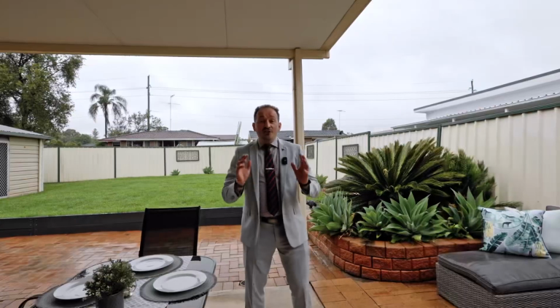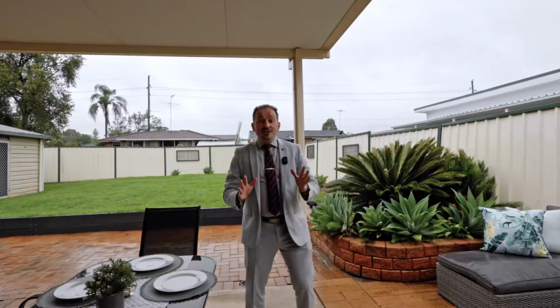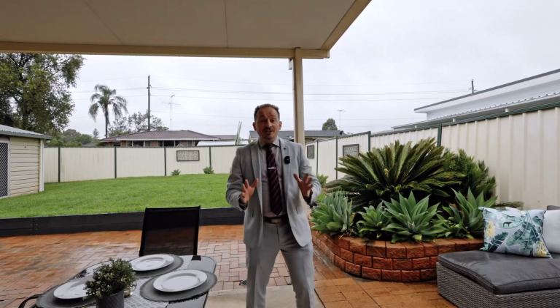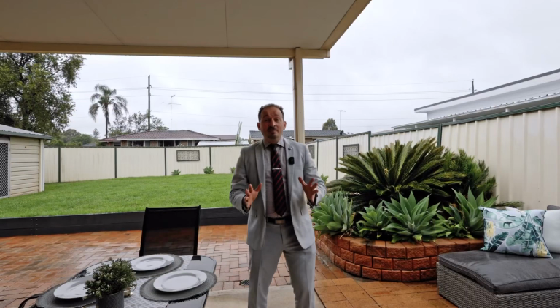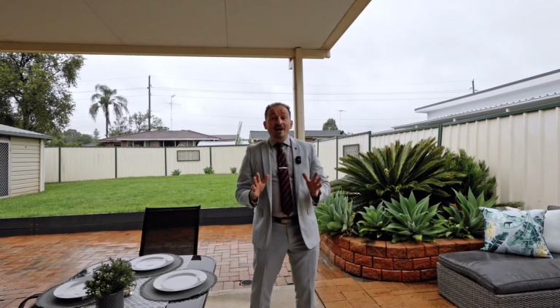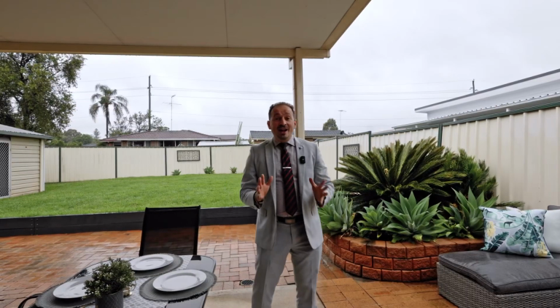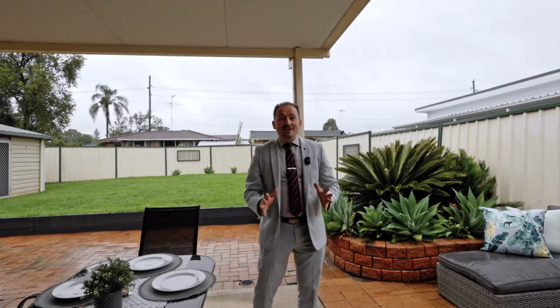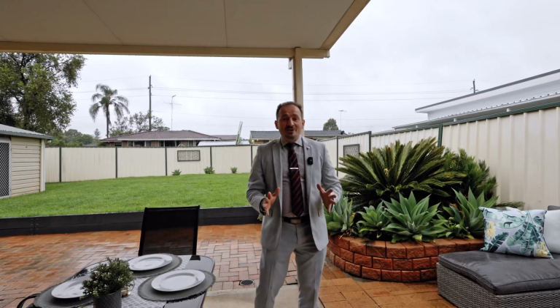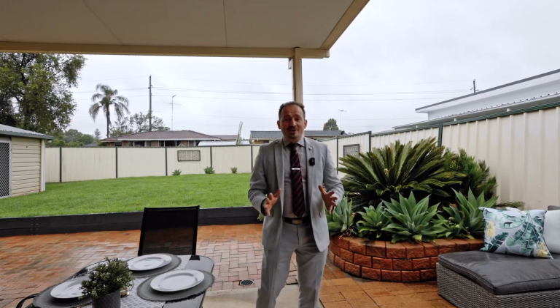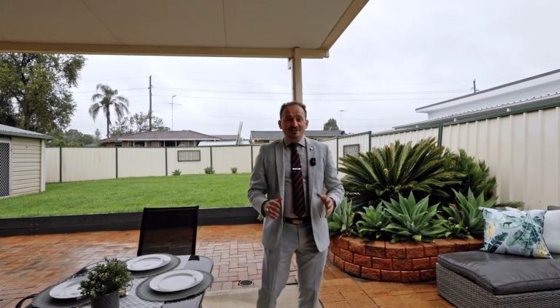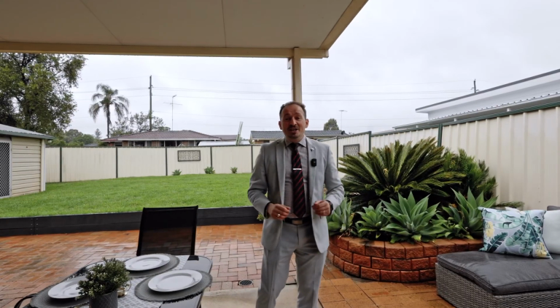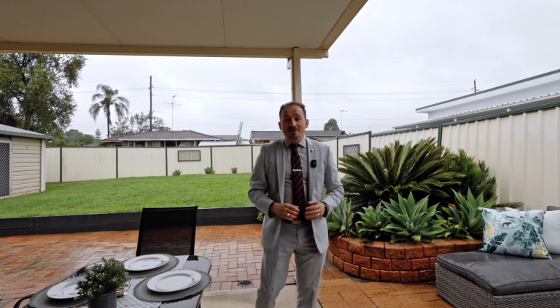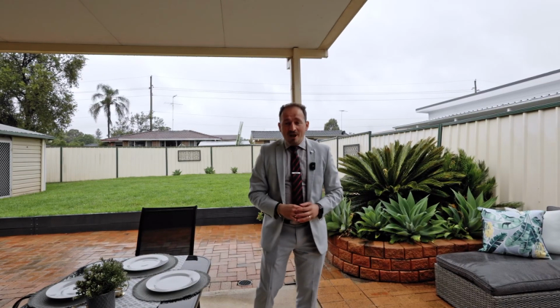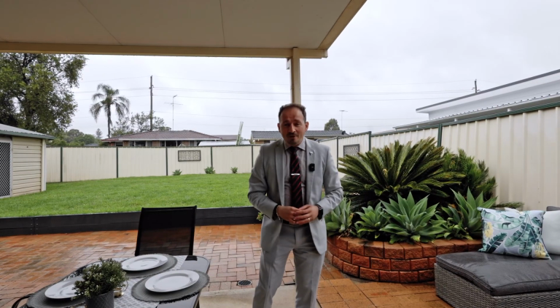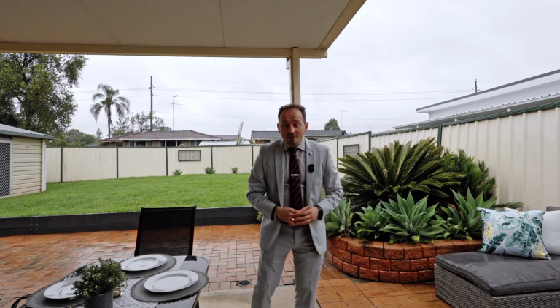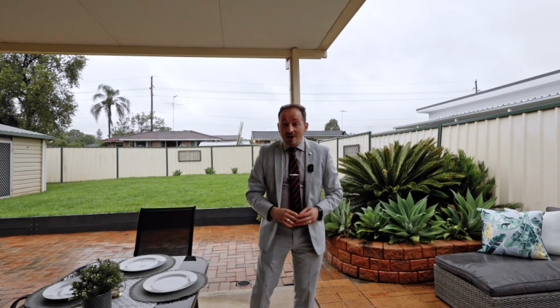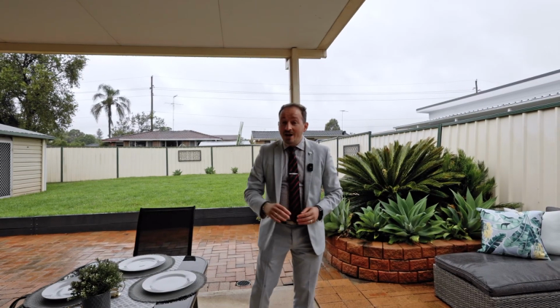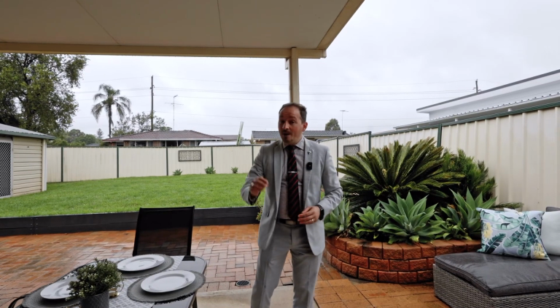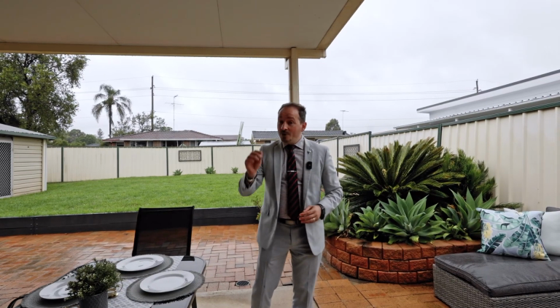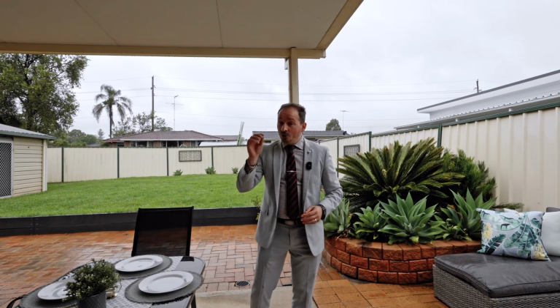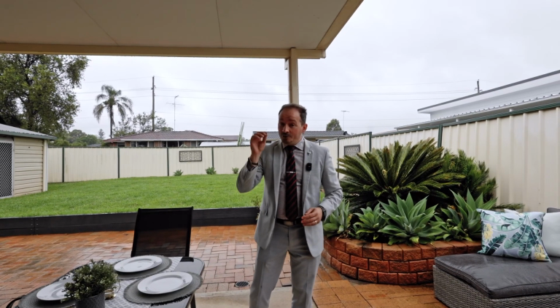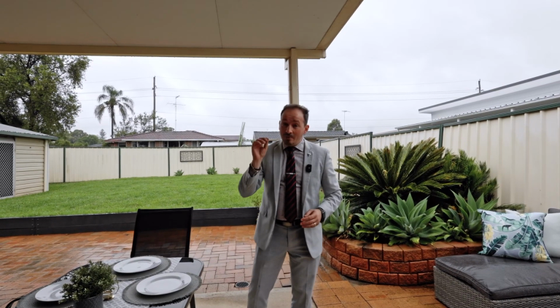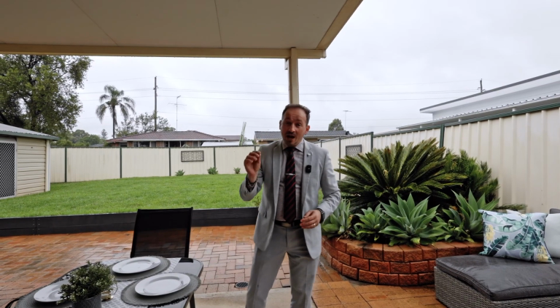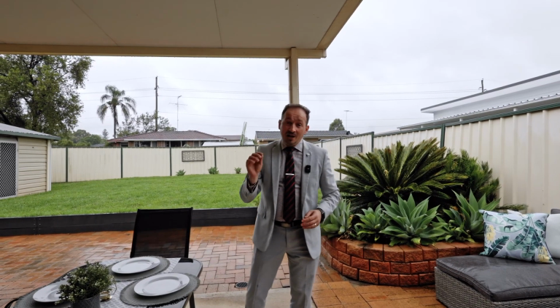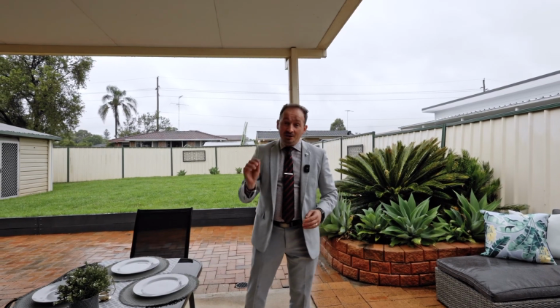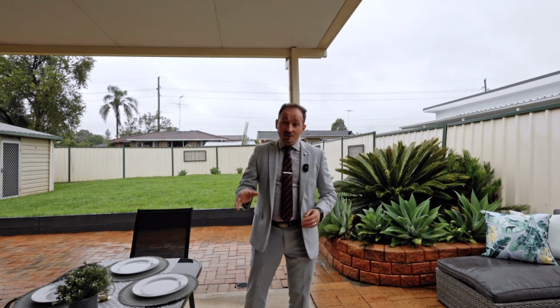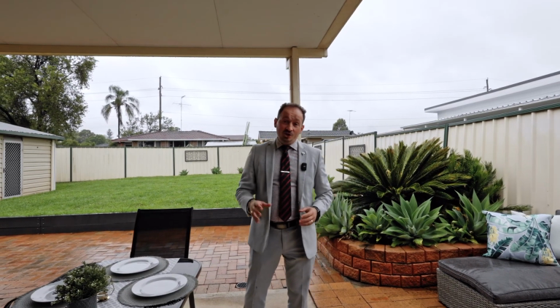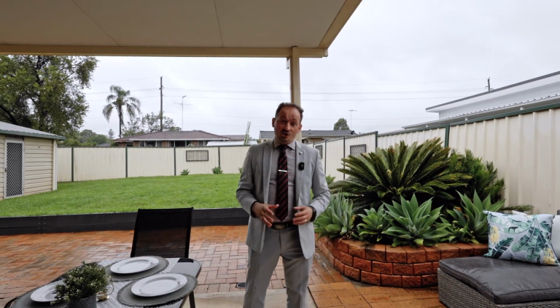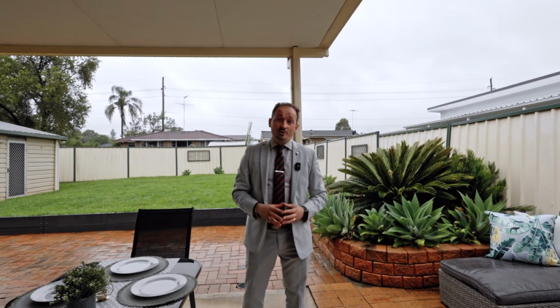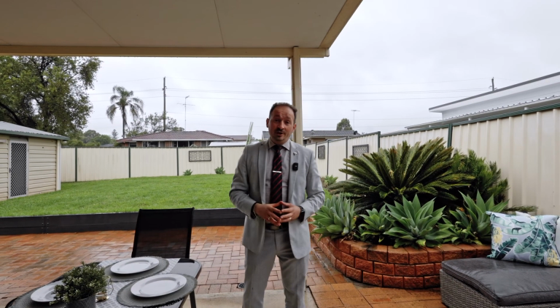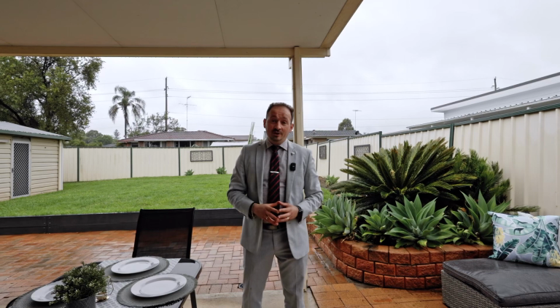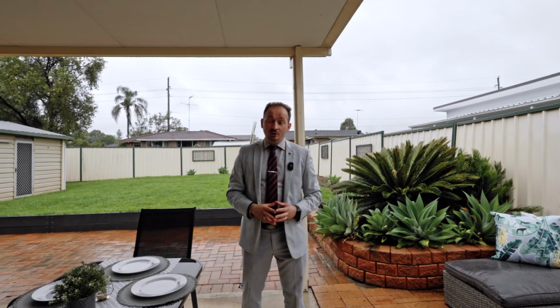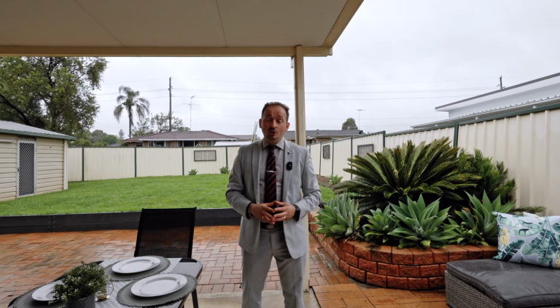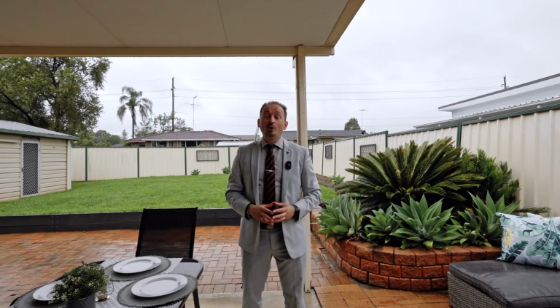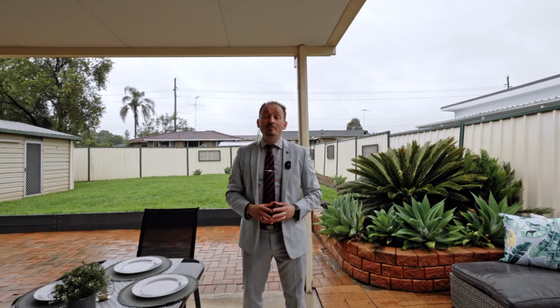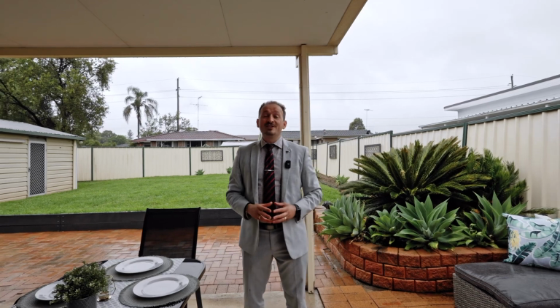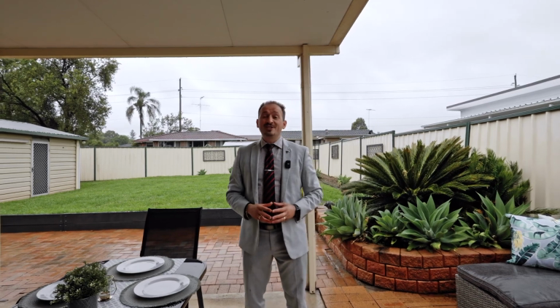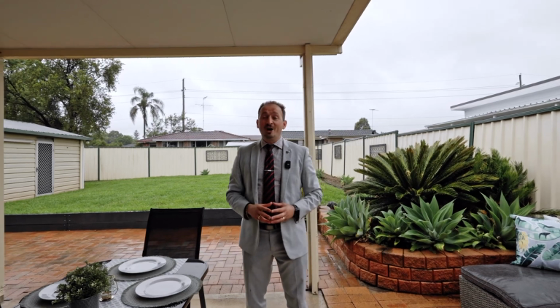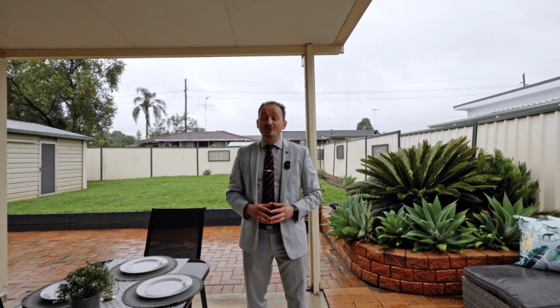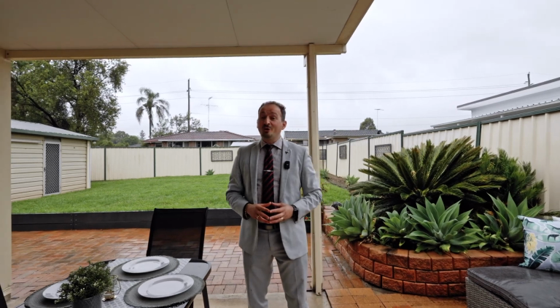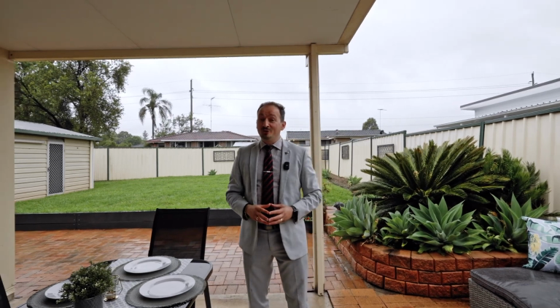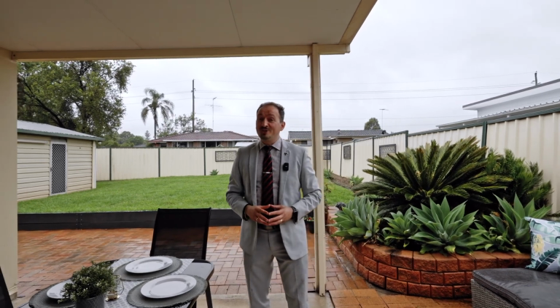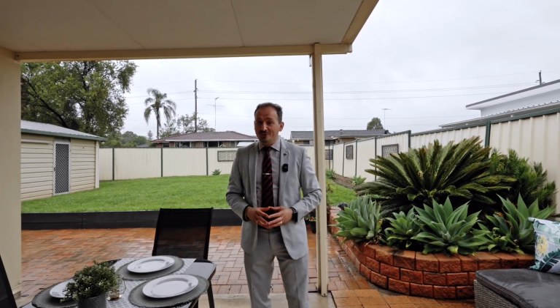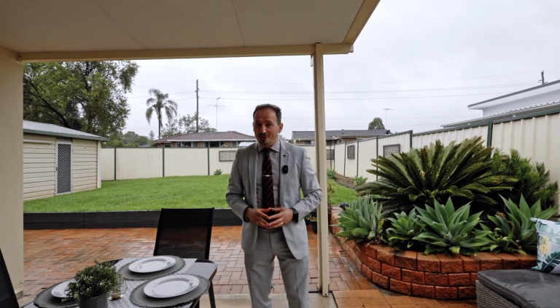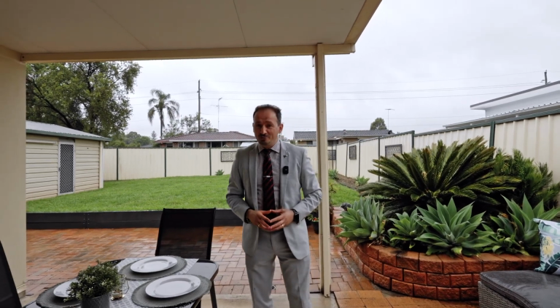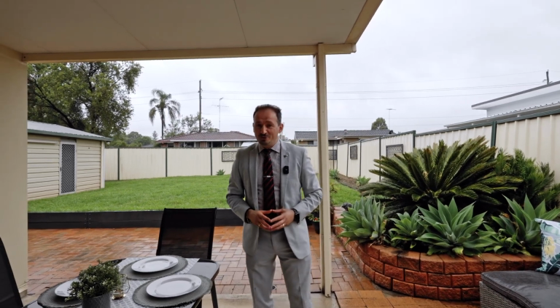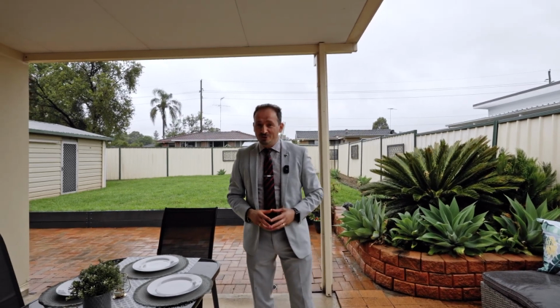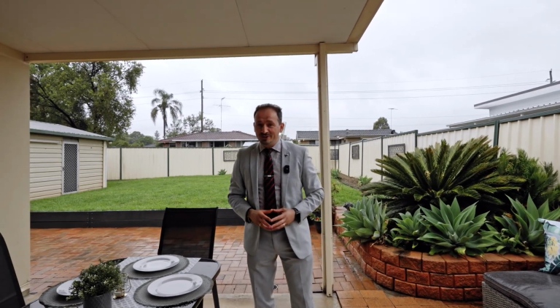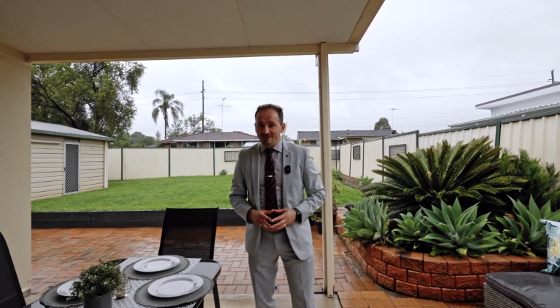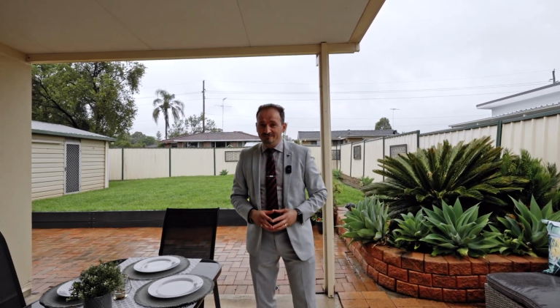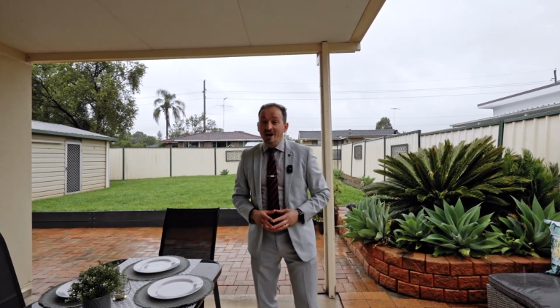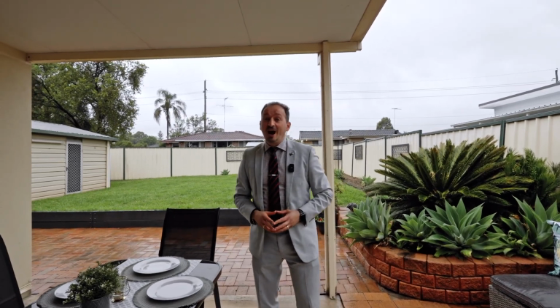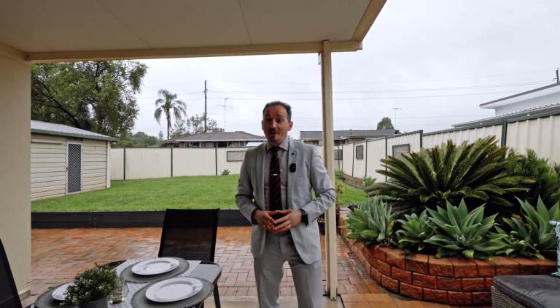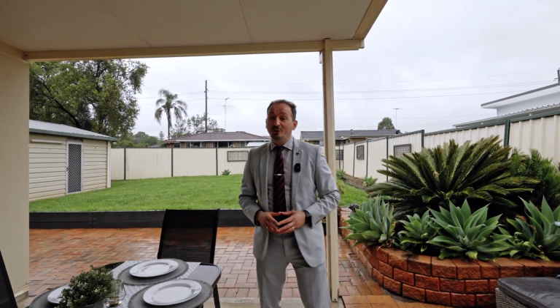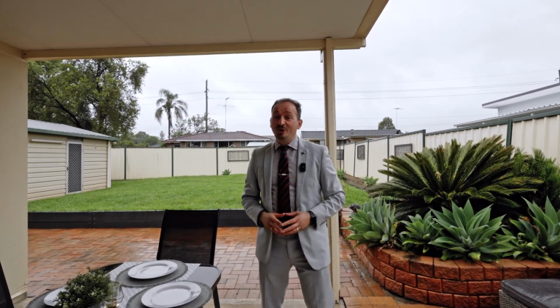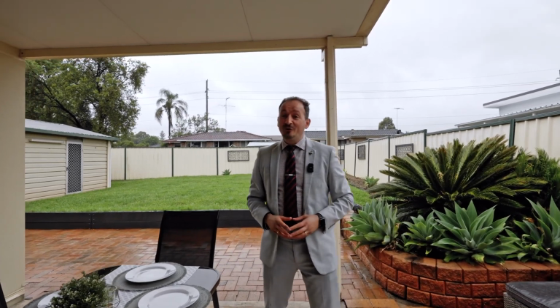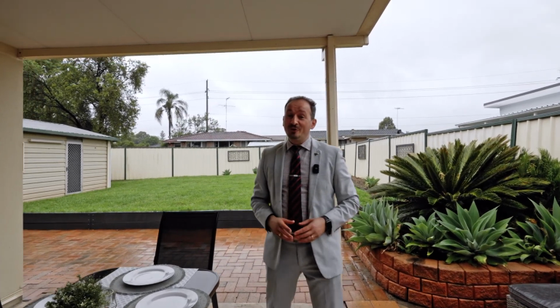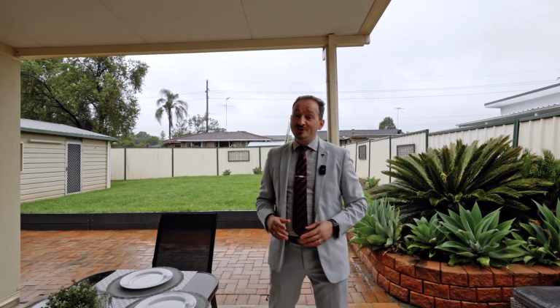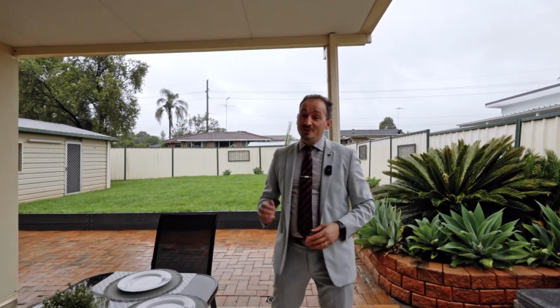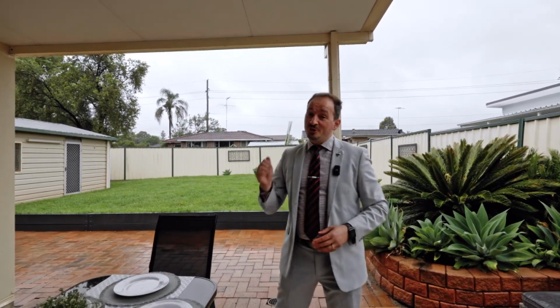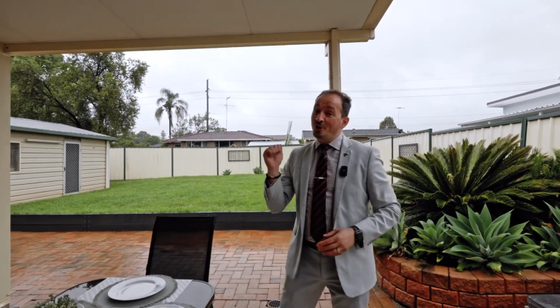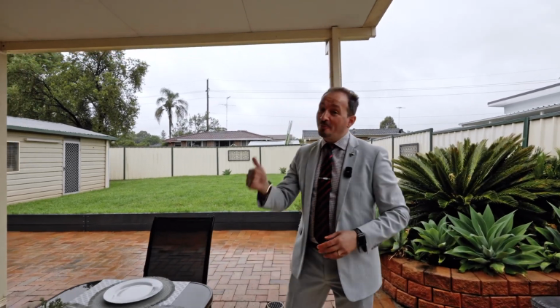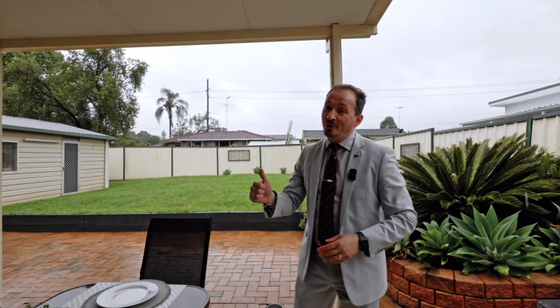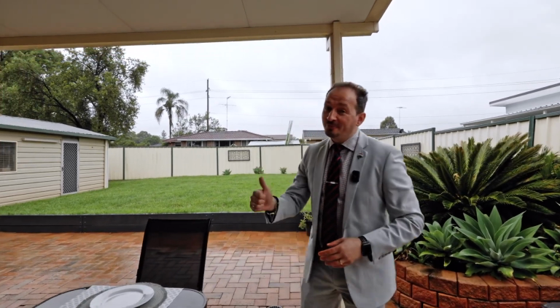13 Benalla Crescent in Marion is coming on the market in early January. Don't miss out on this great opportunity — I'm looking forward to seeing you at the open home.